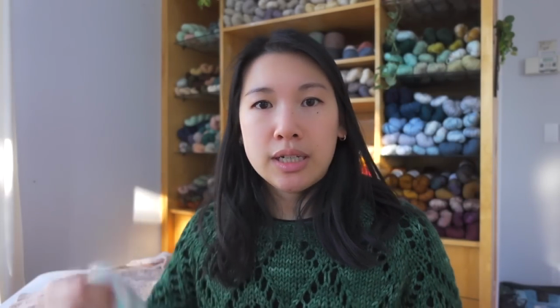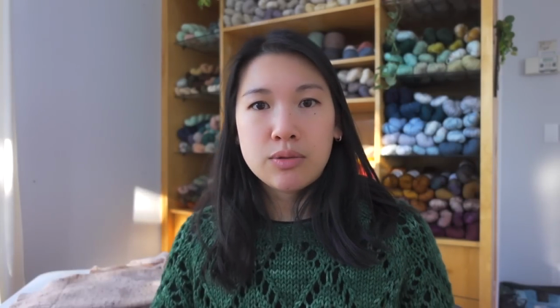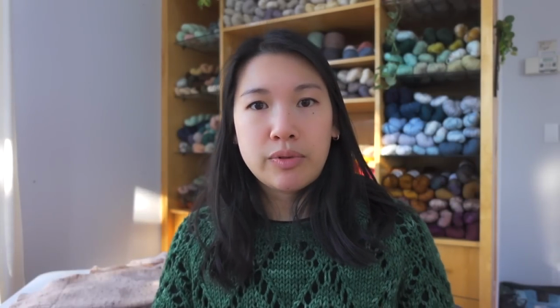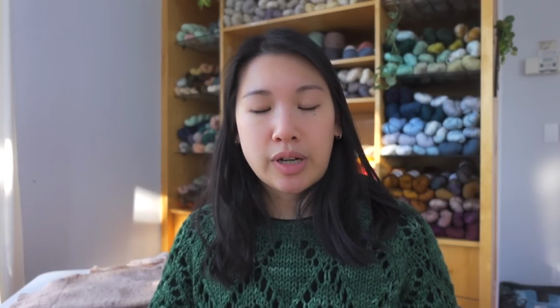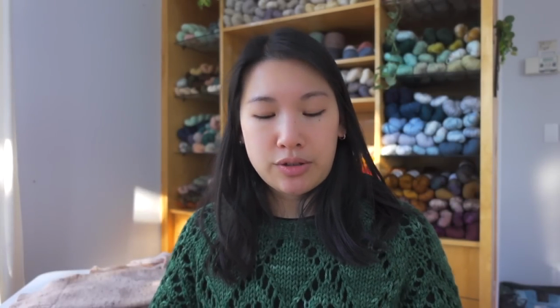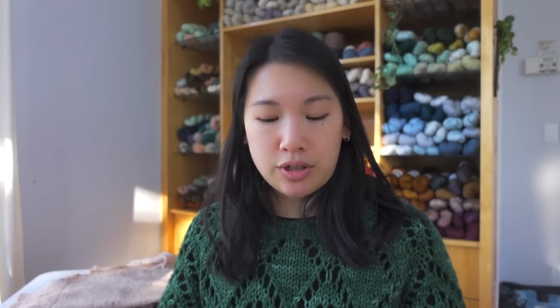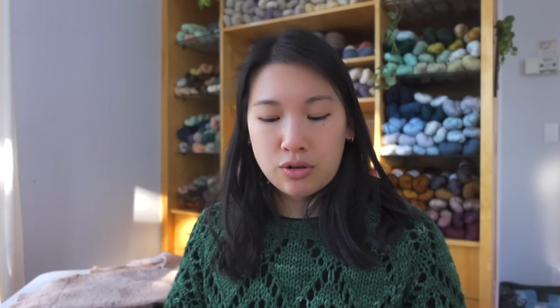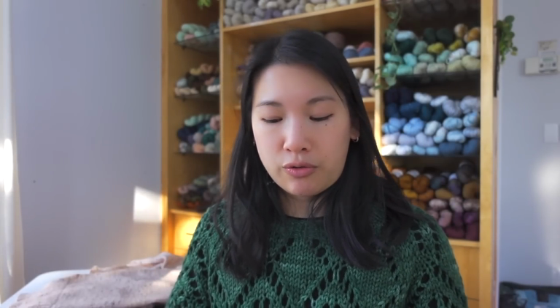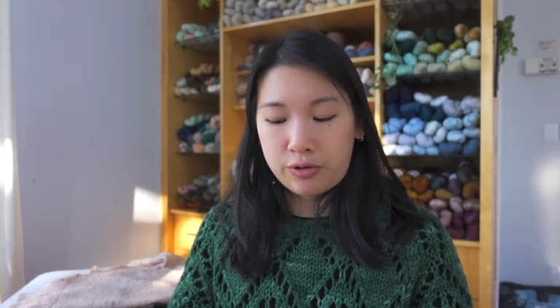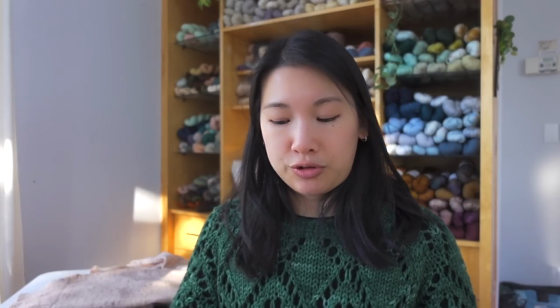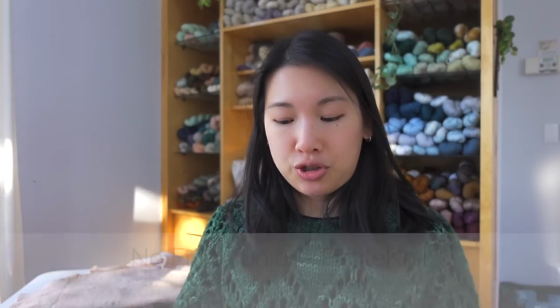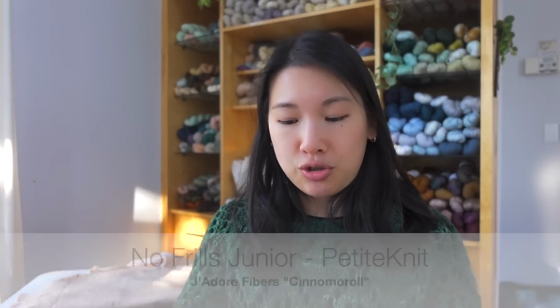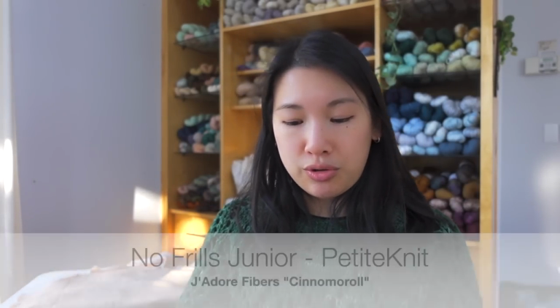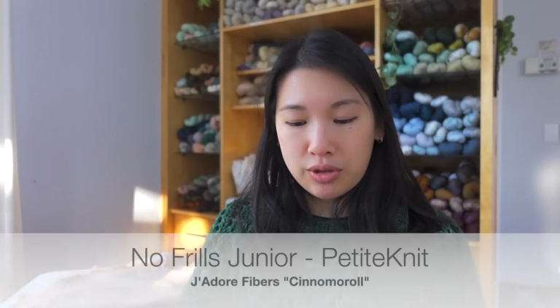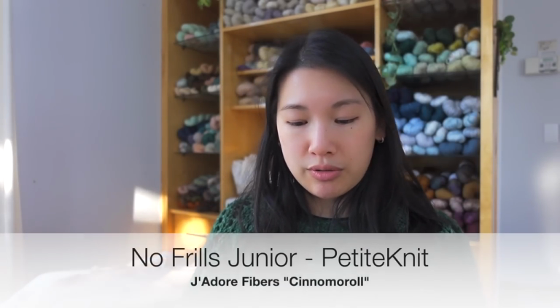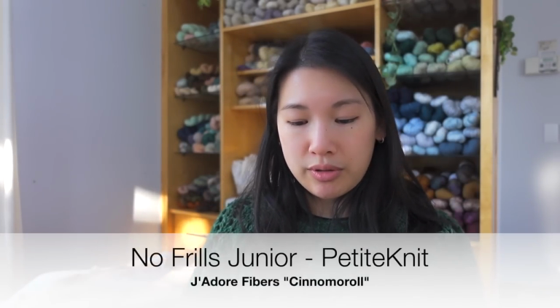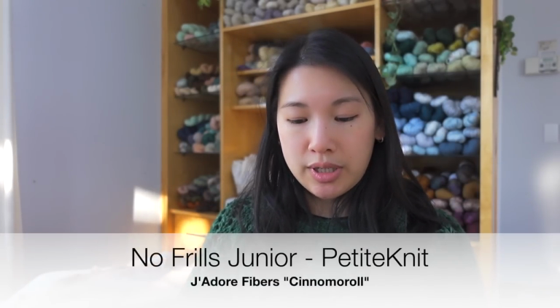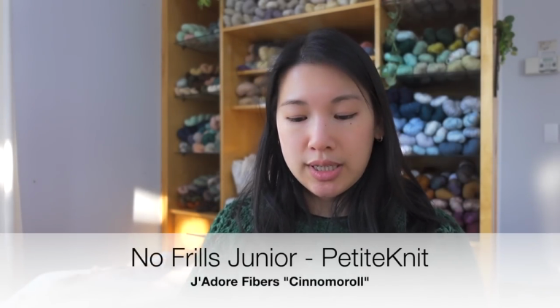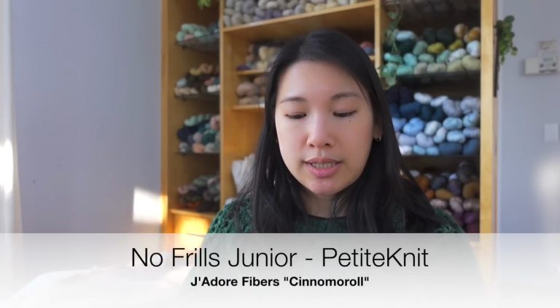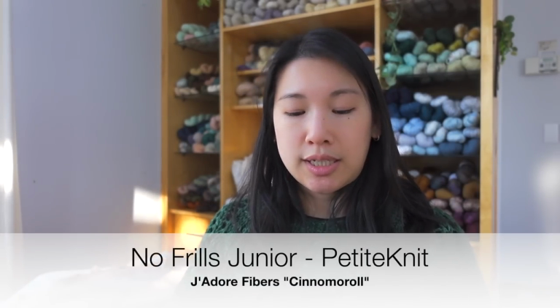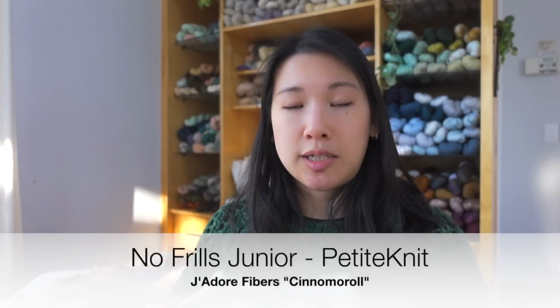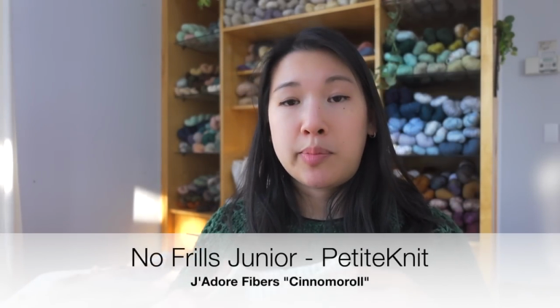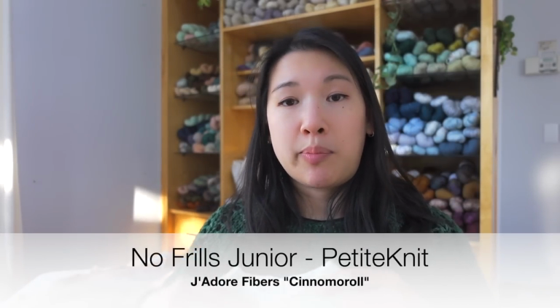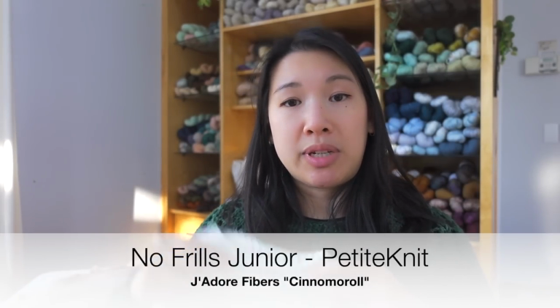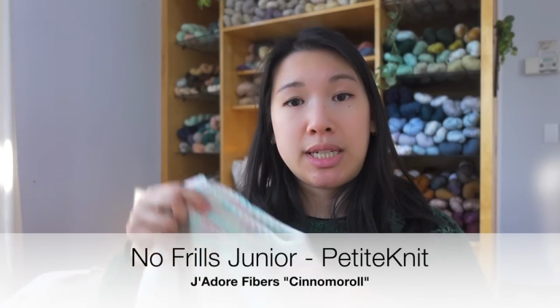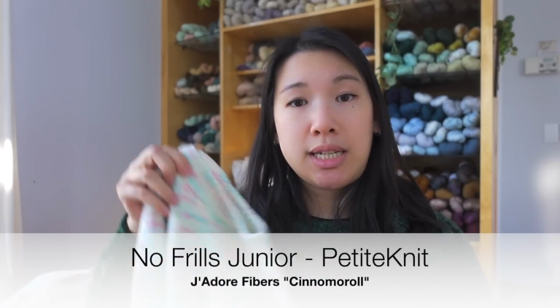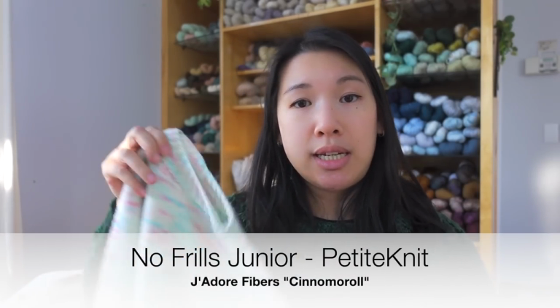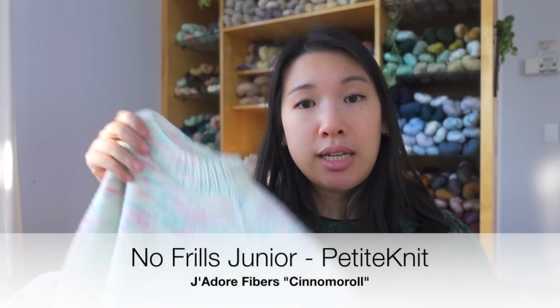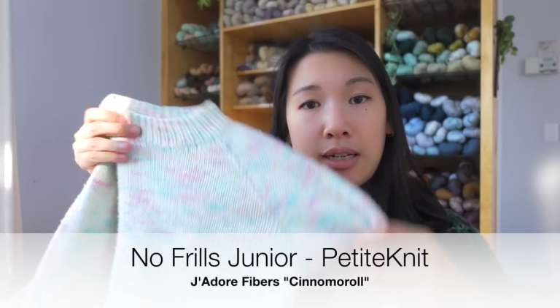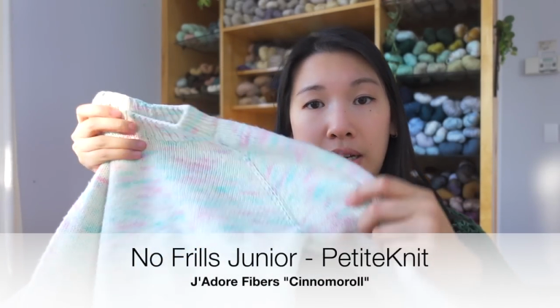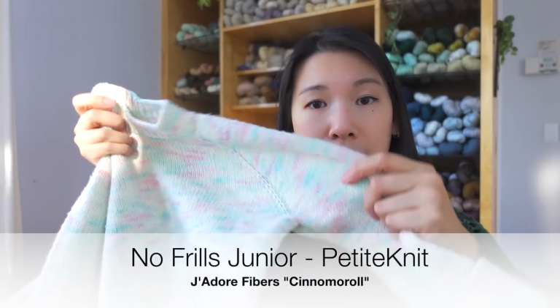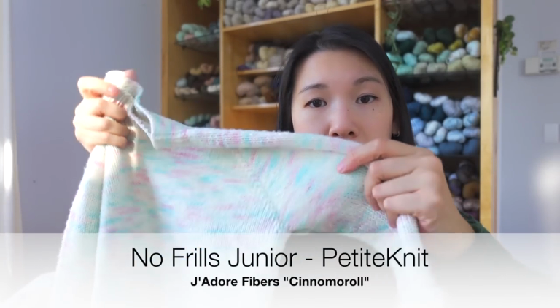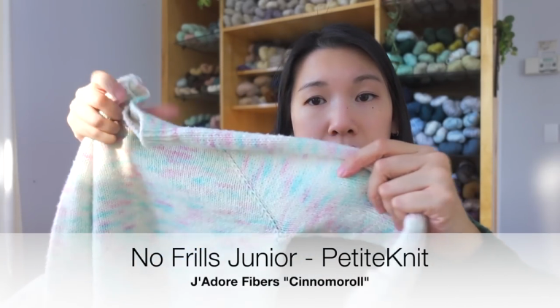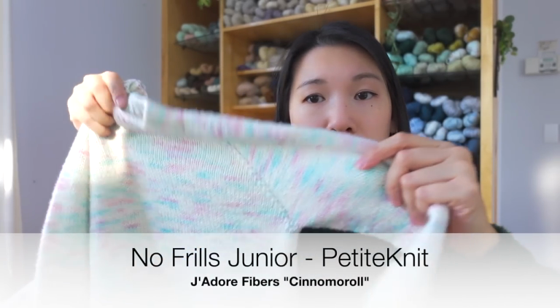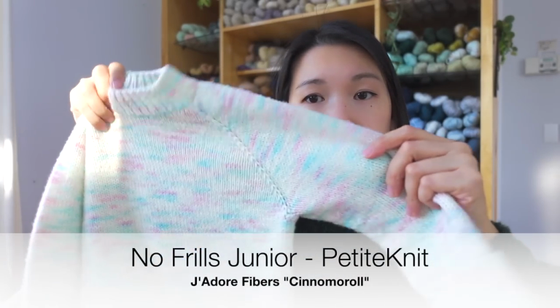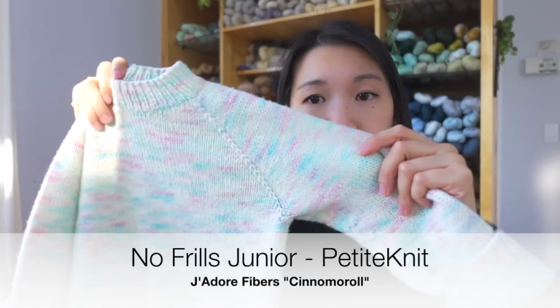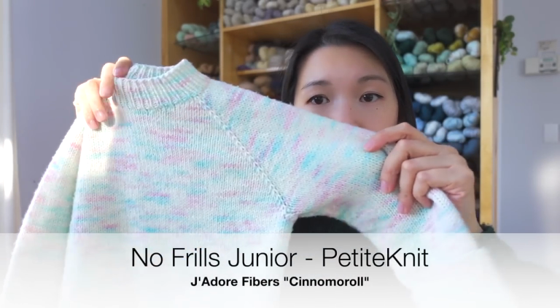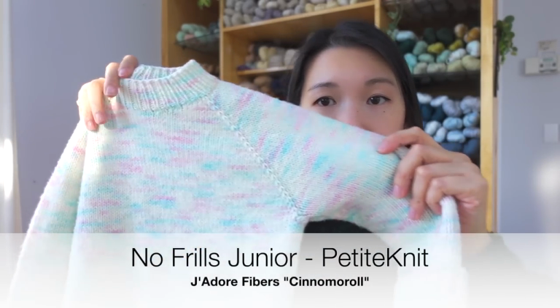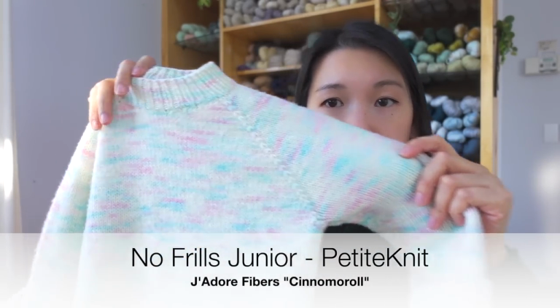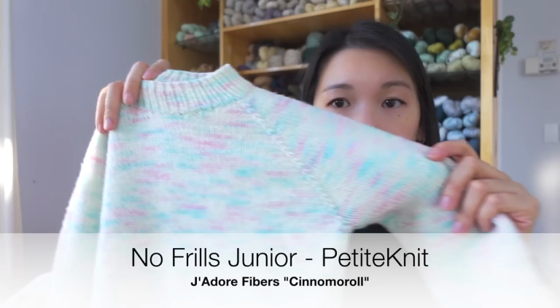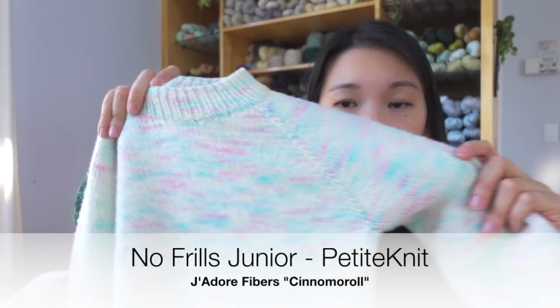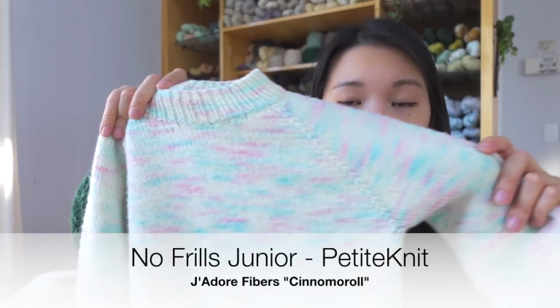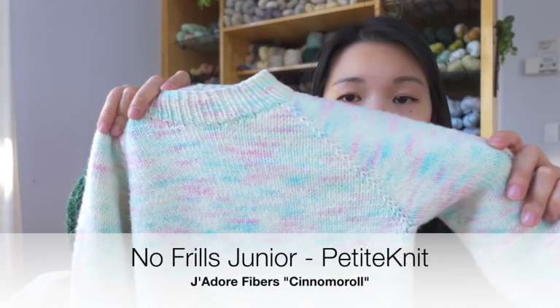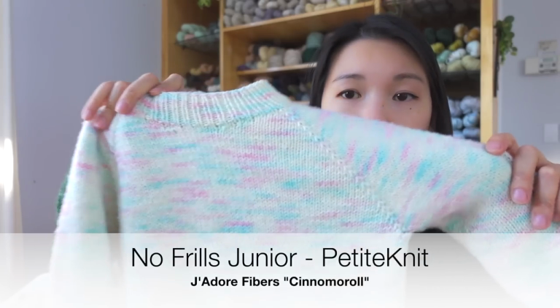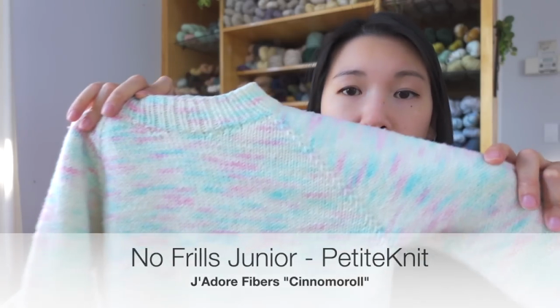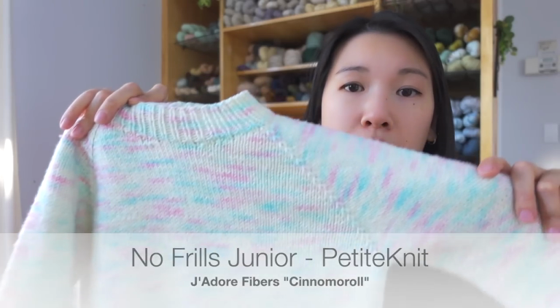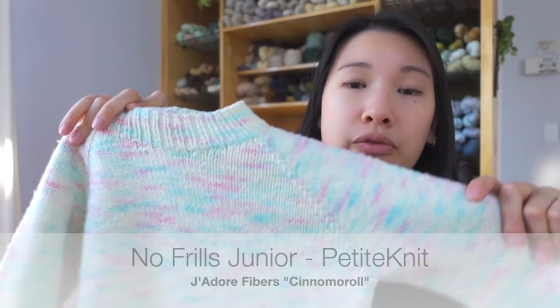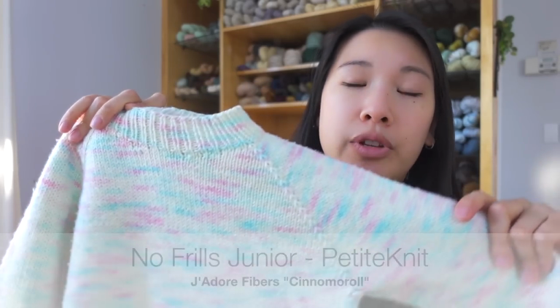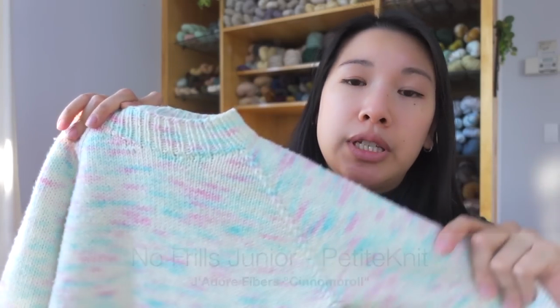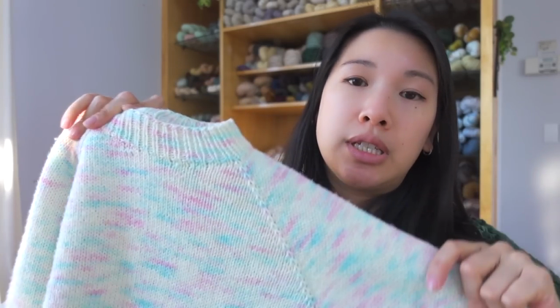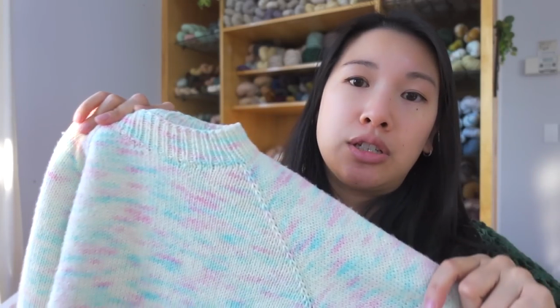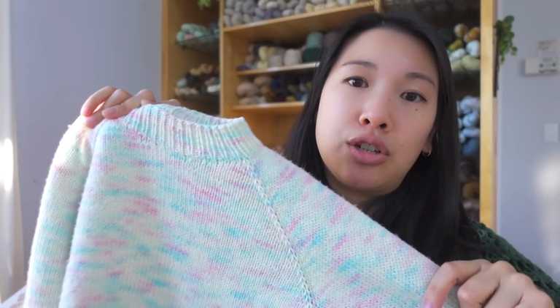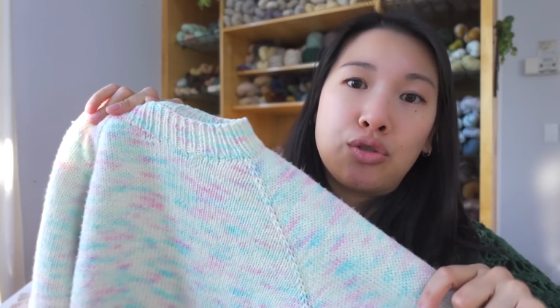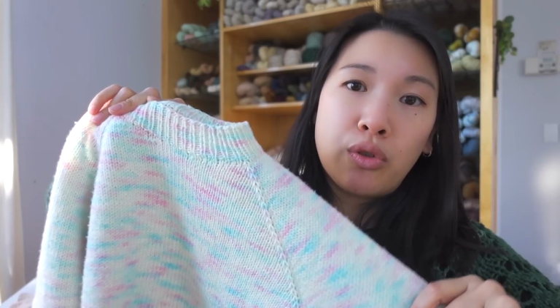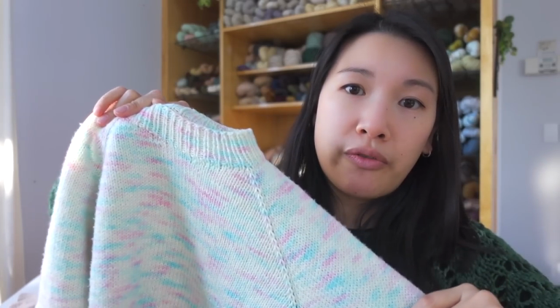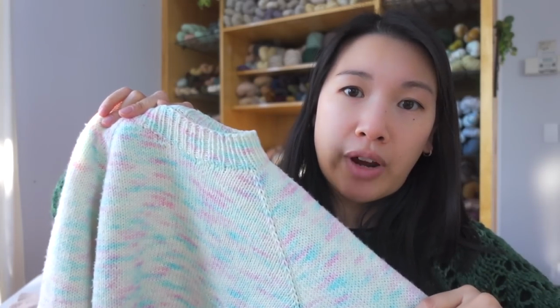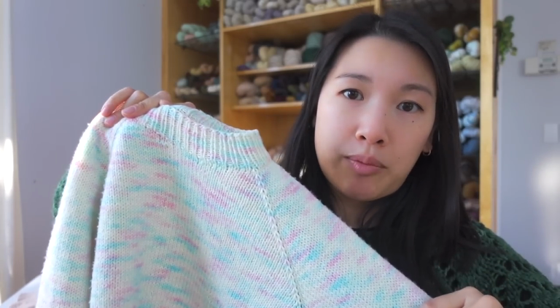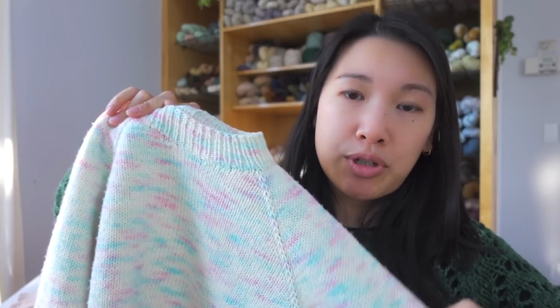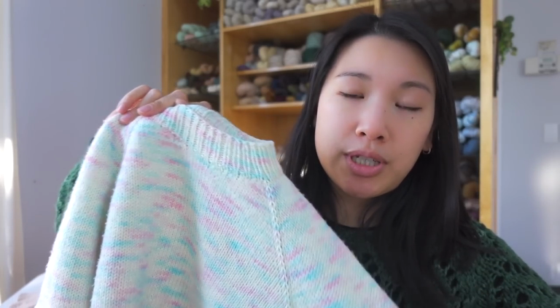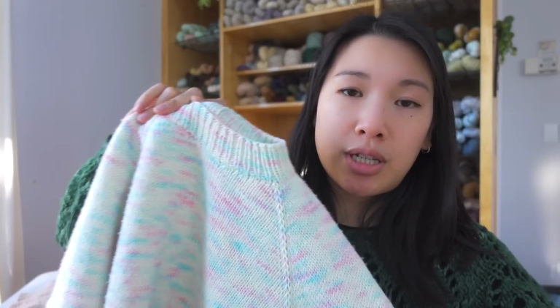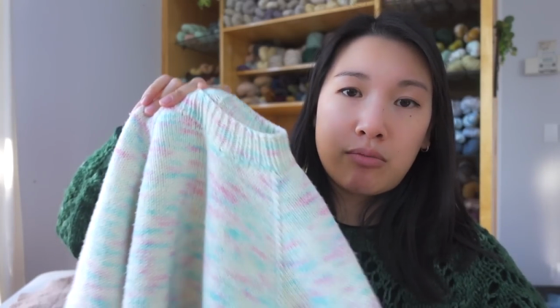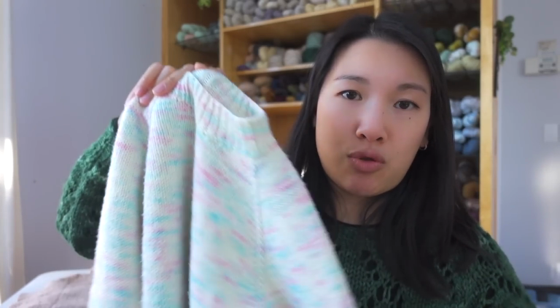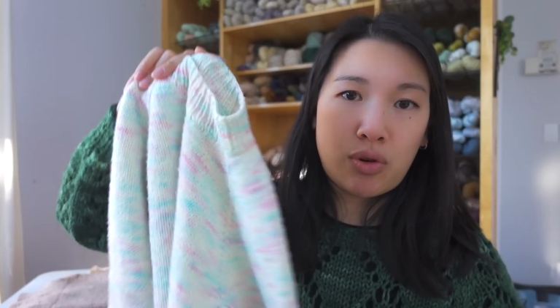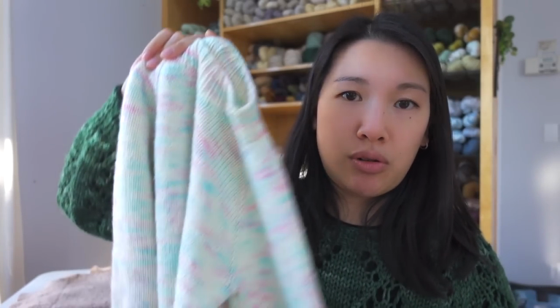Next is the No Frills Junior by Petite Knit — a kid knit for my daughter. The yarn is J'adore Fiber Cinema Roll.